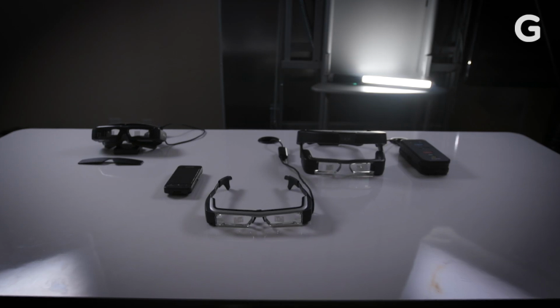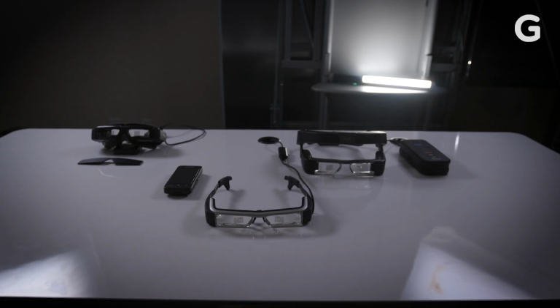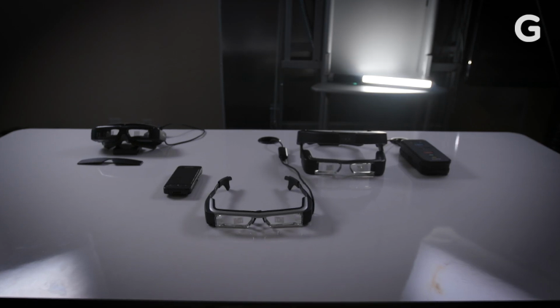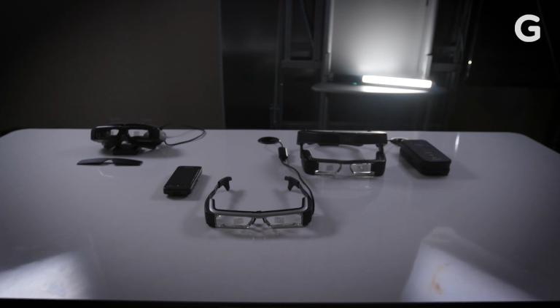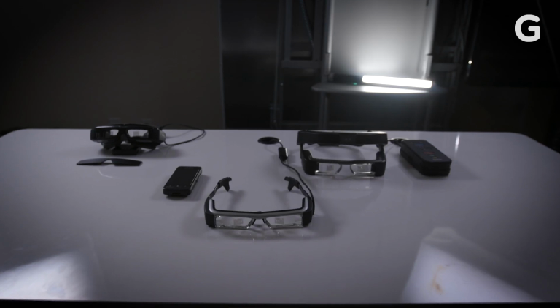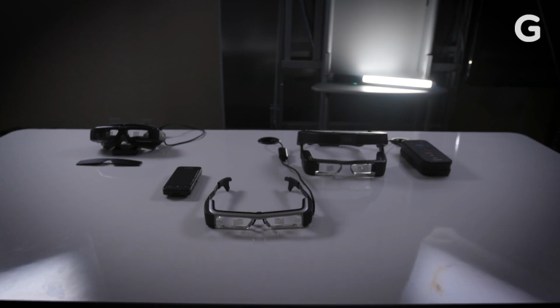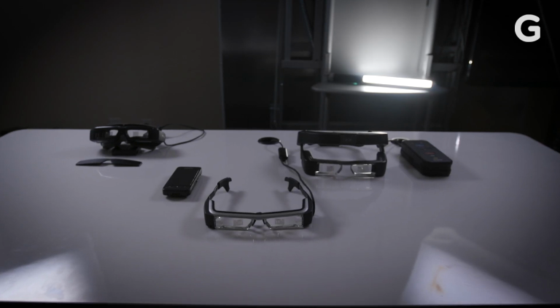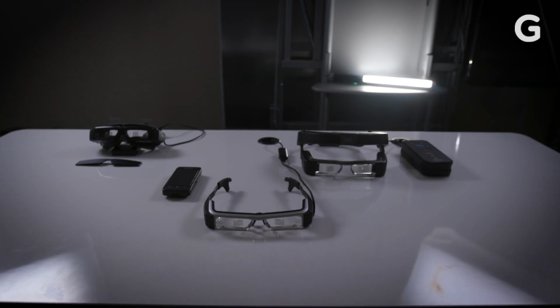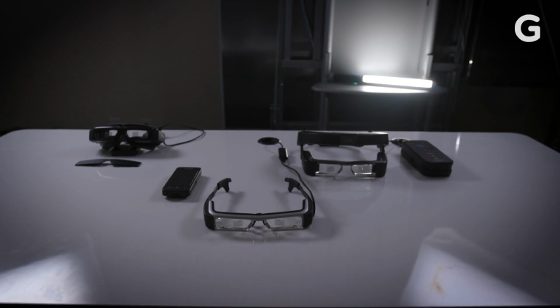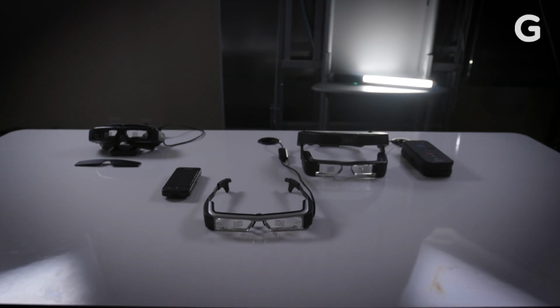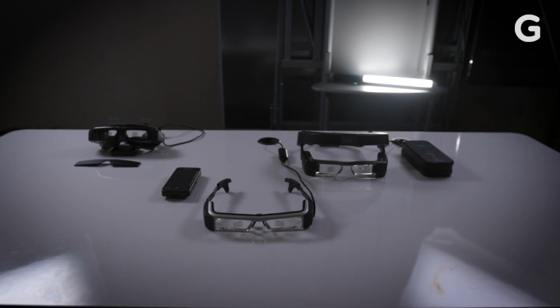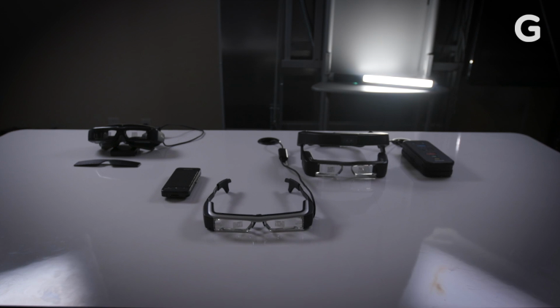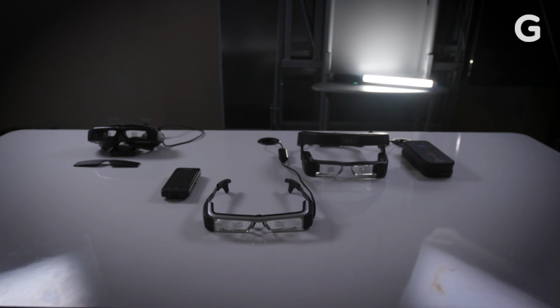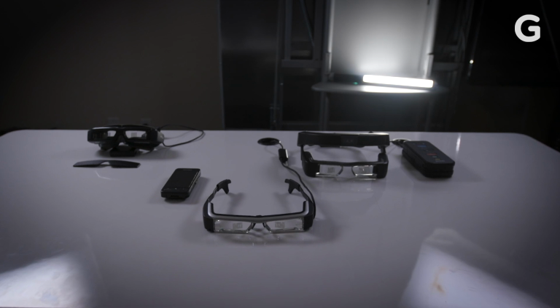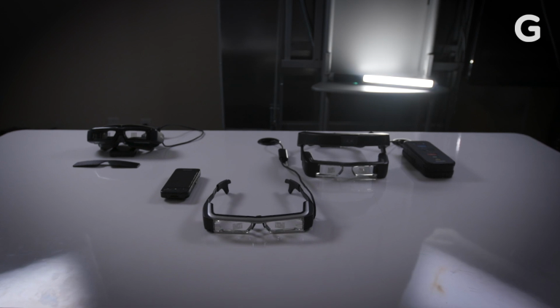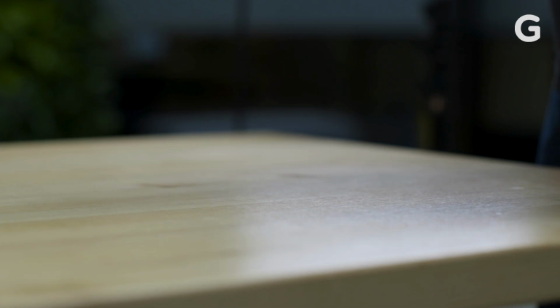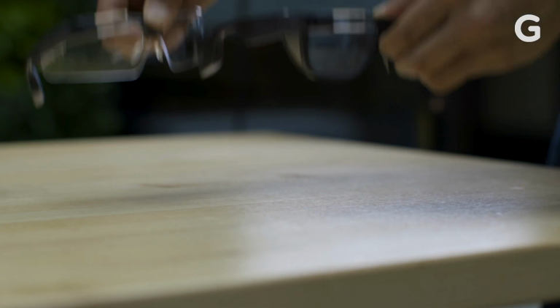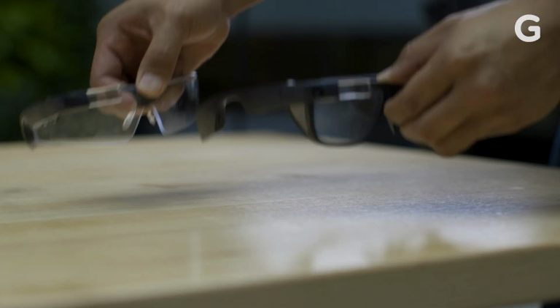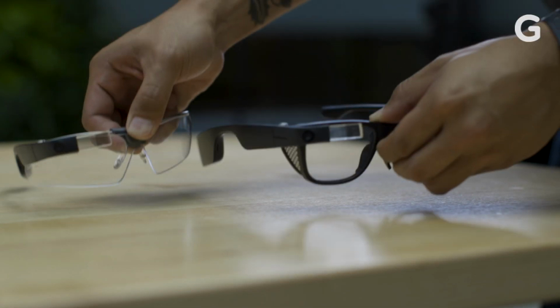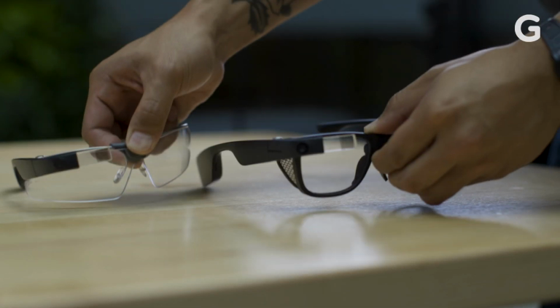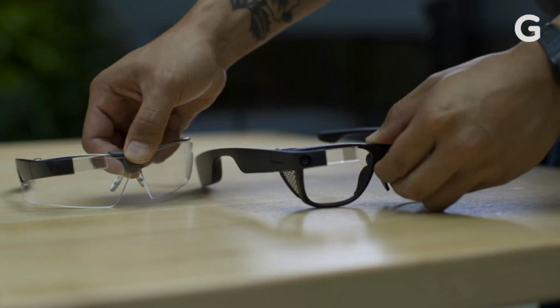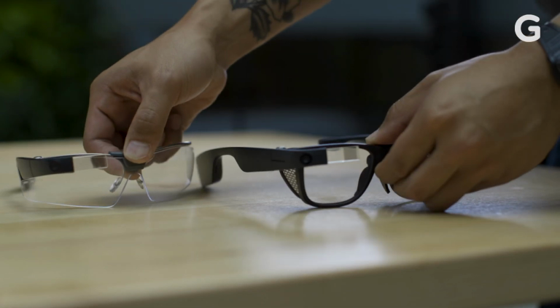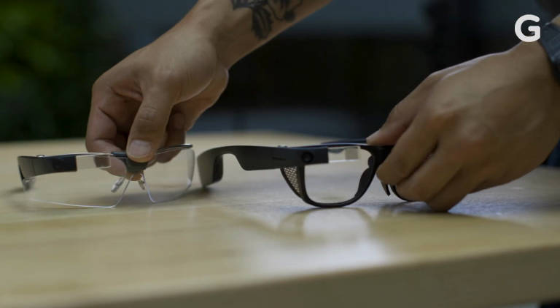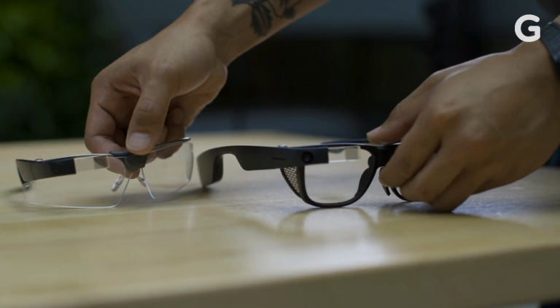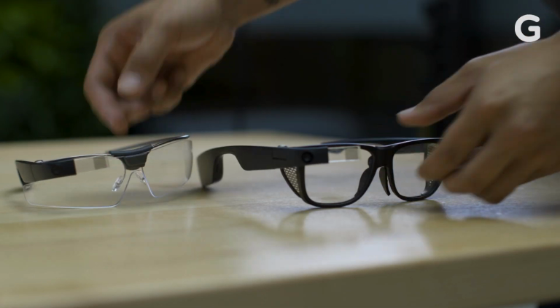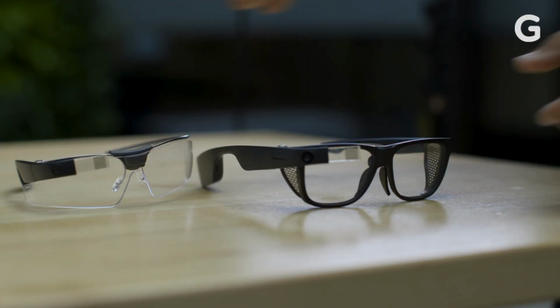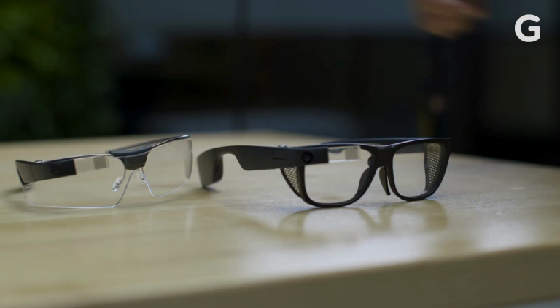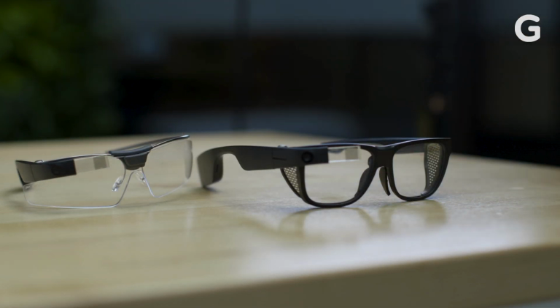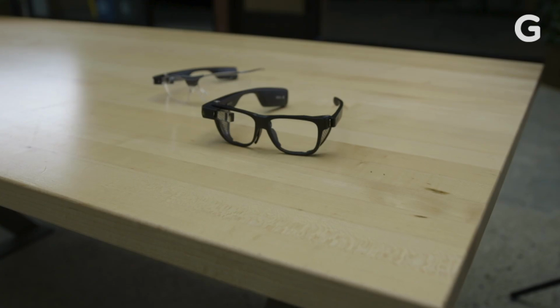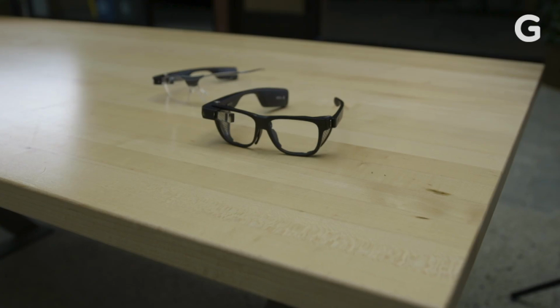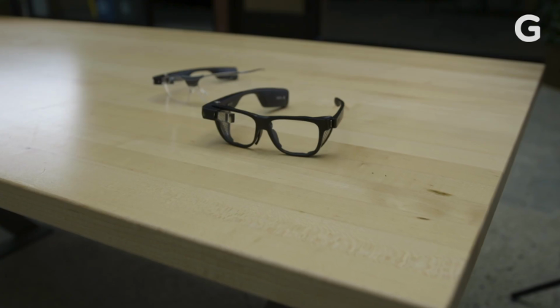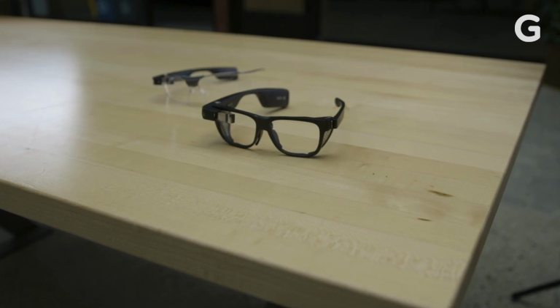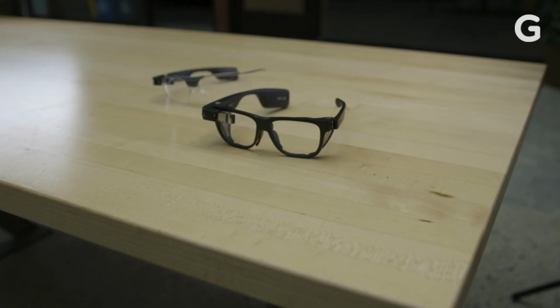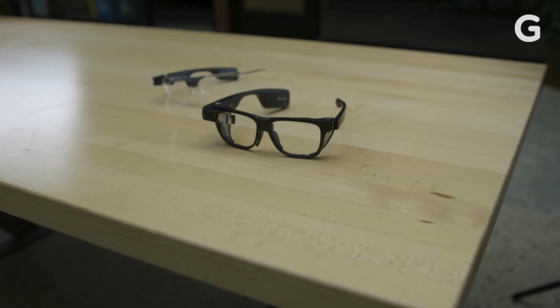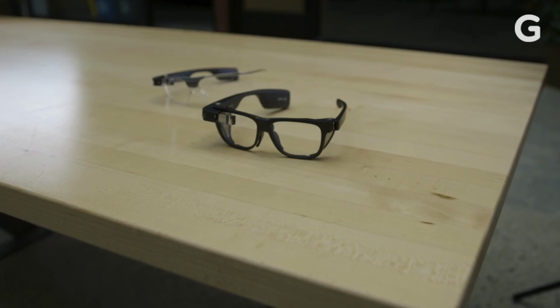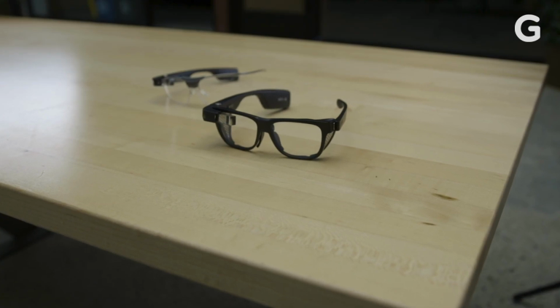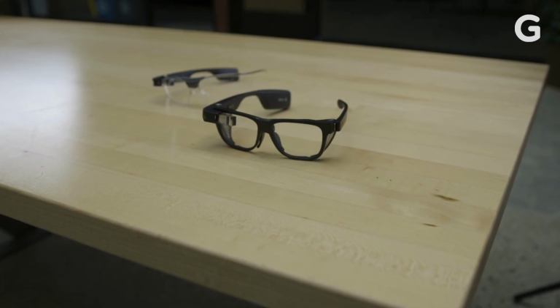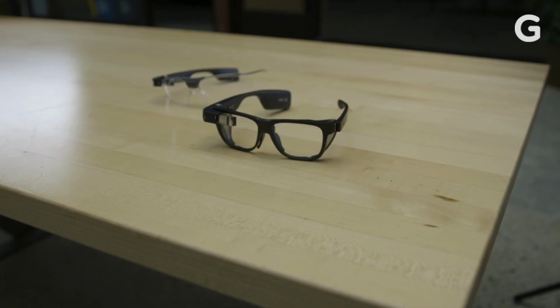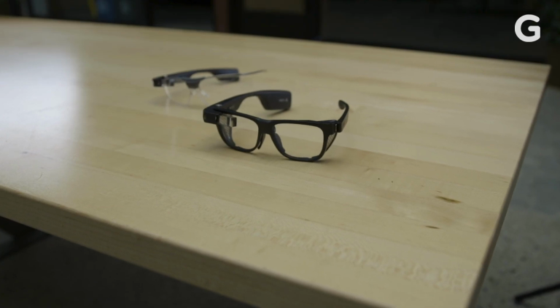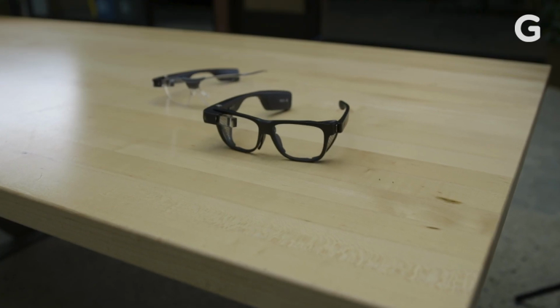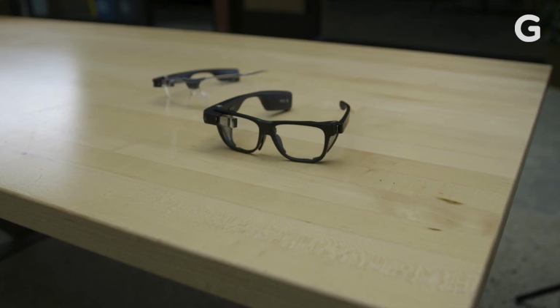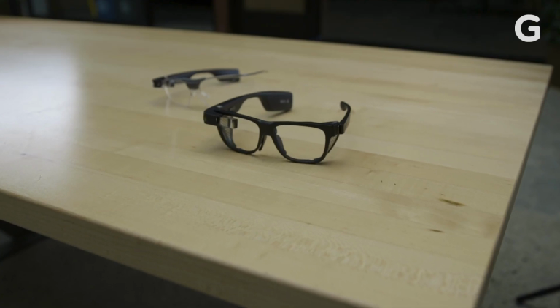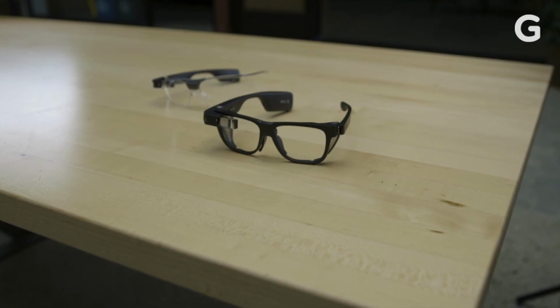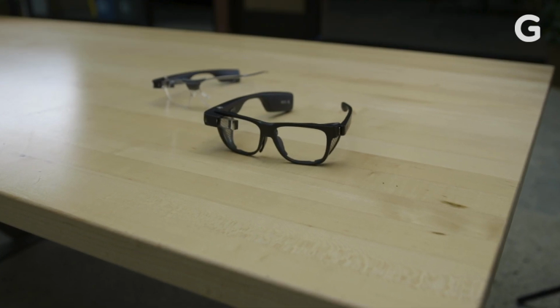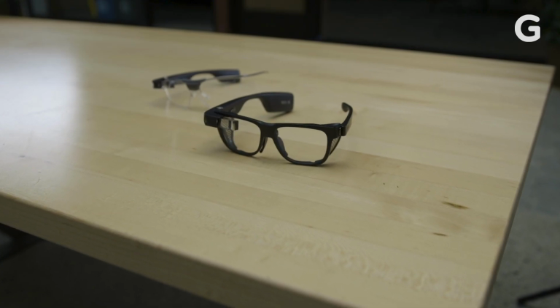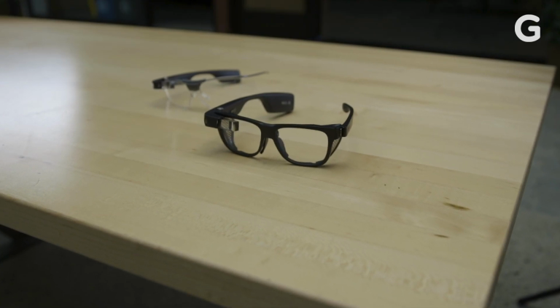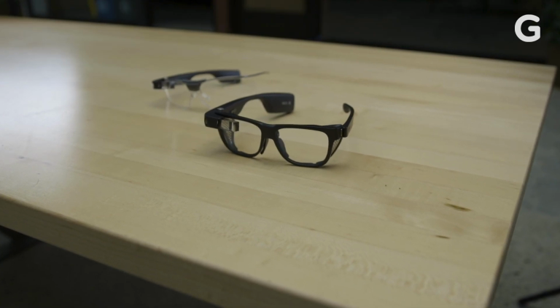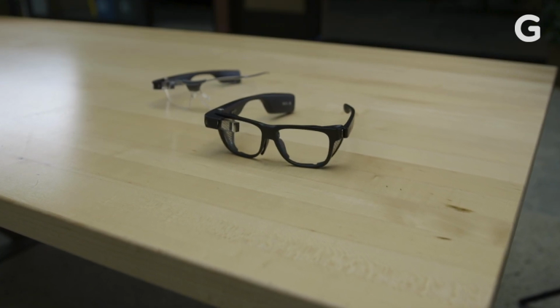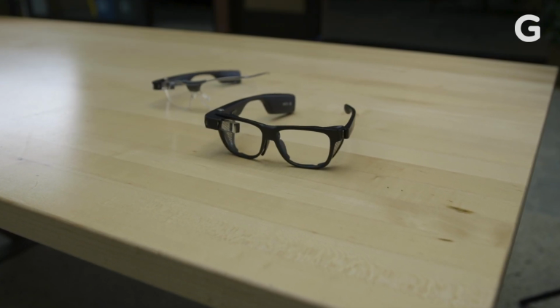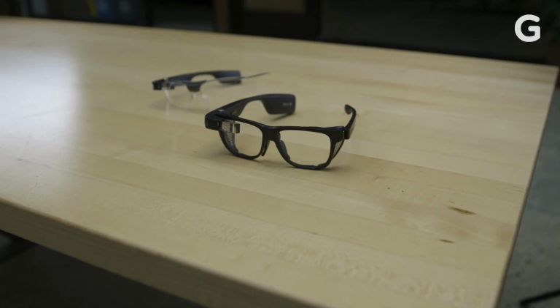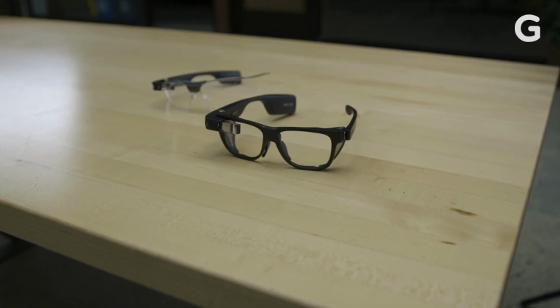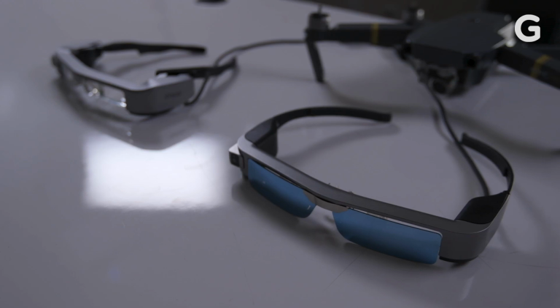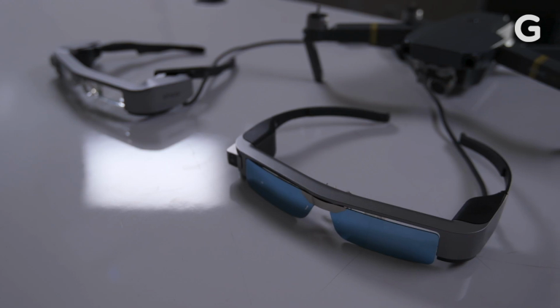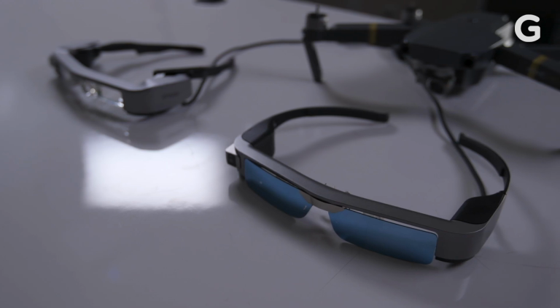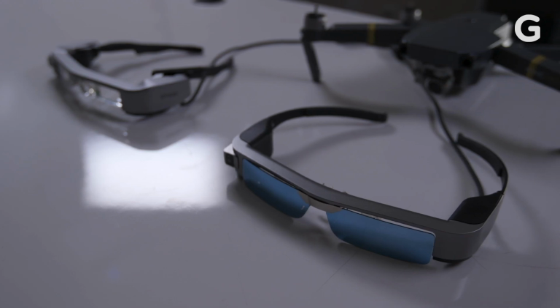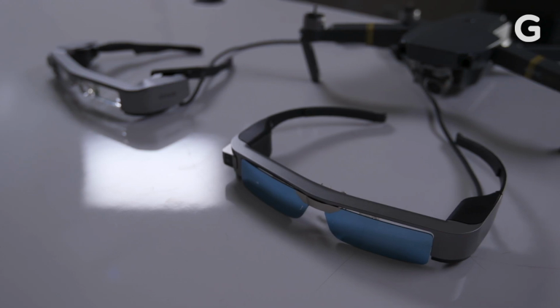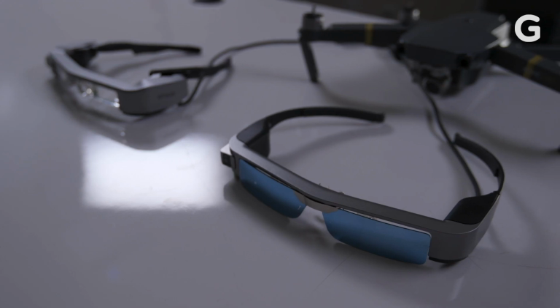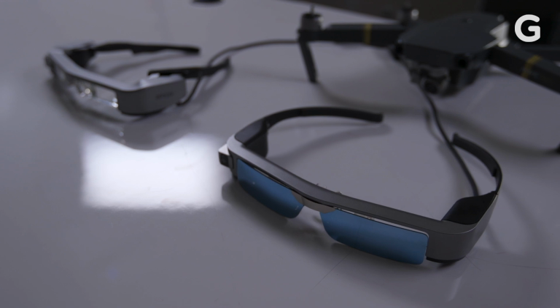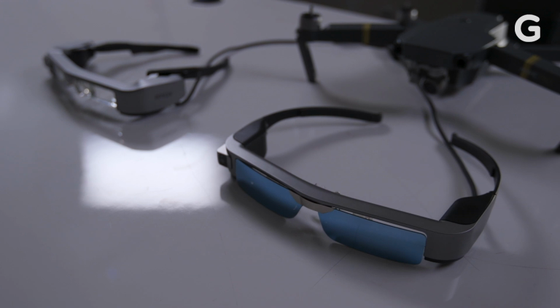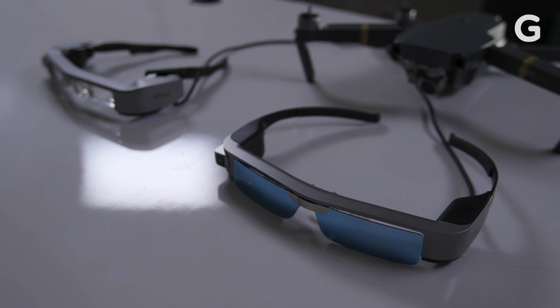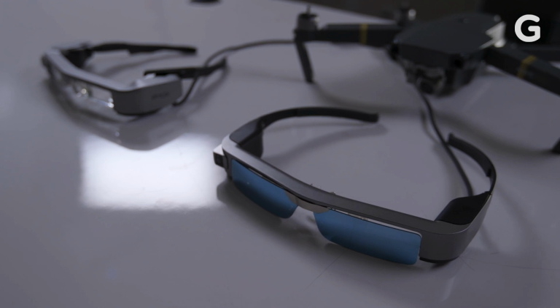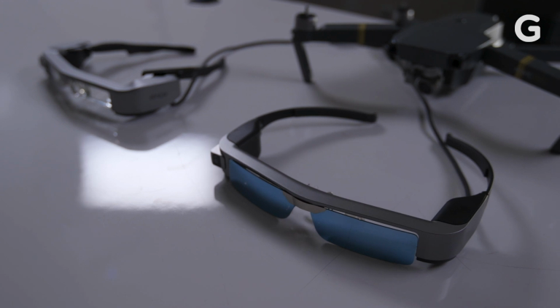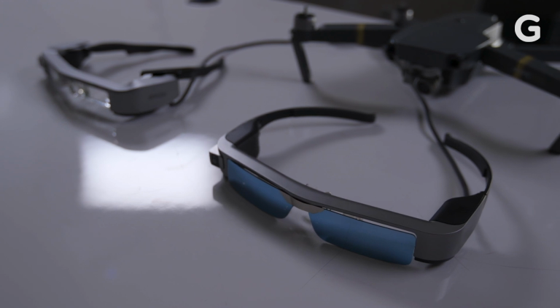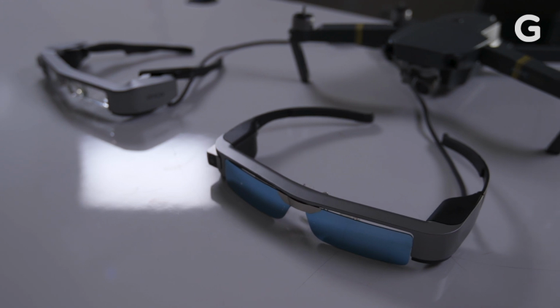But that doesn't mean smart glasses are dead. They're alive and actually thriving — for enterprises.